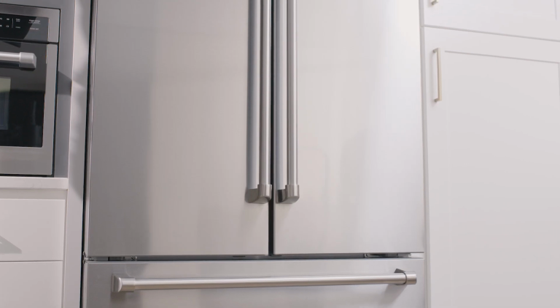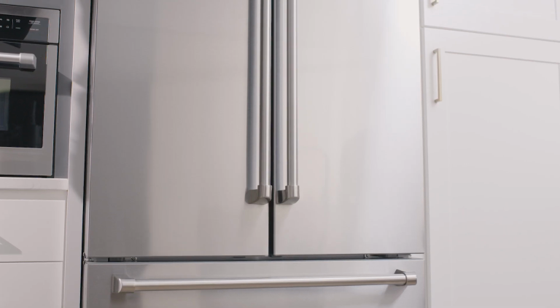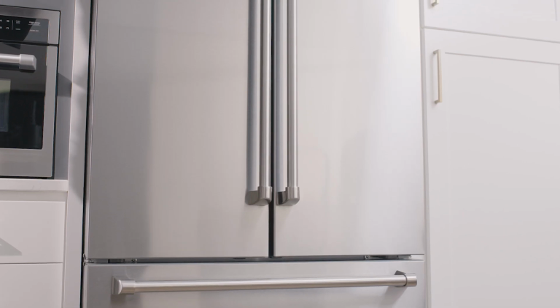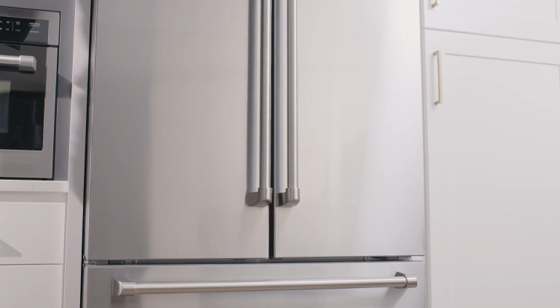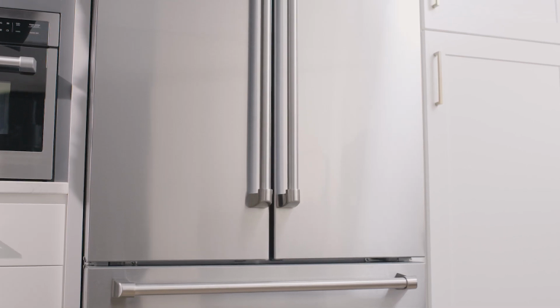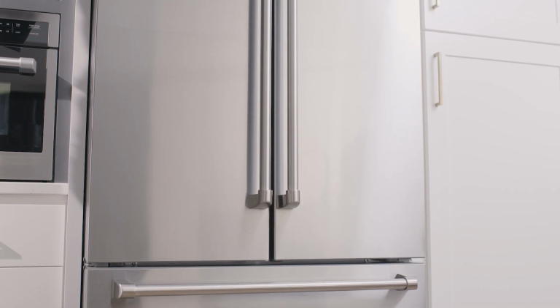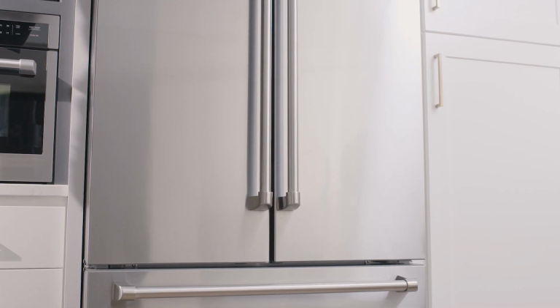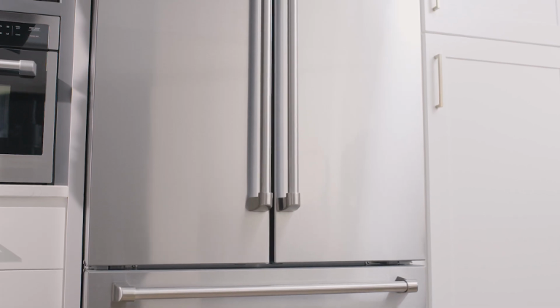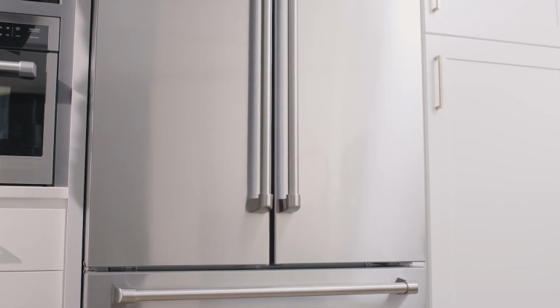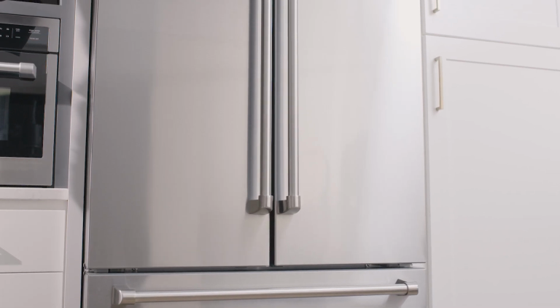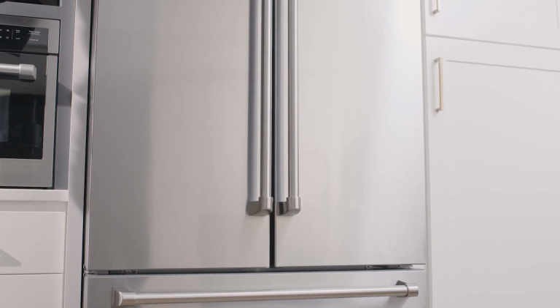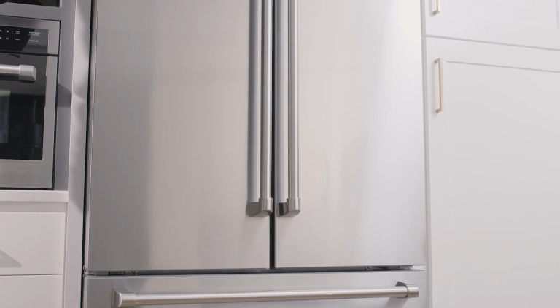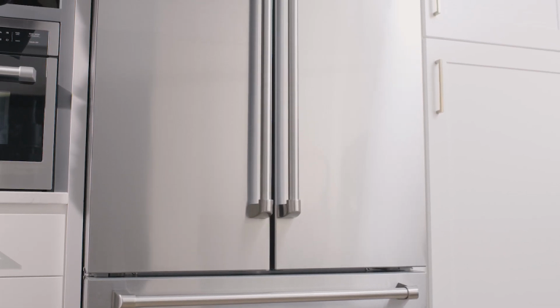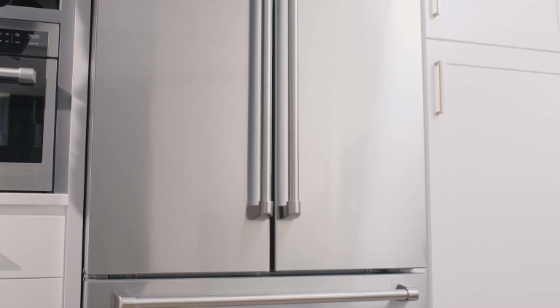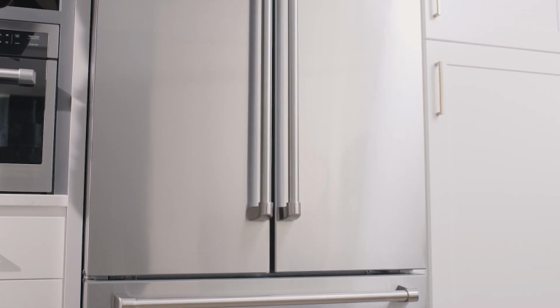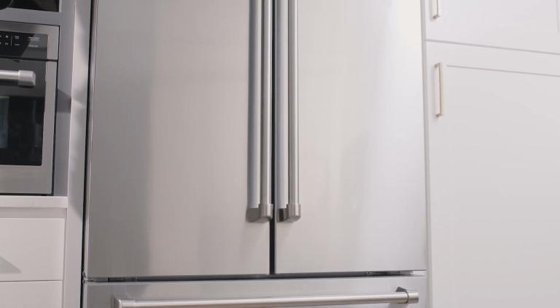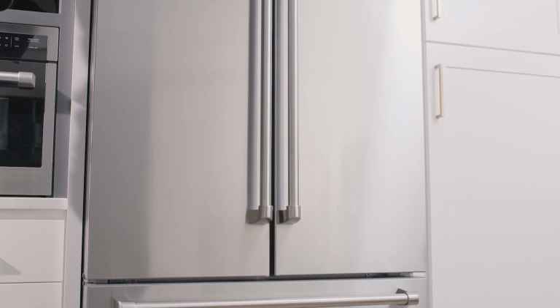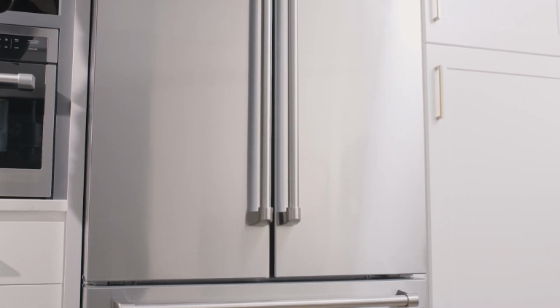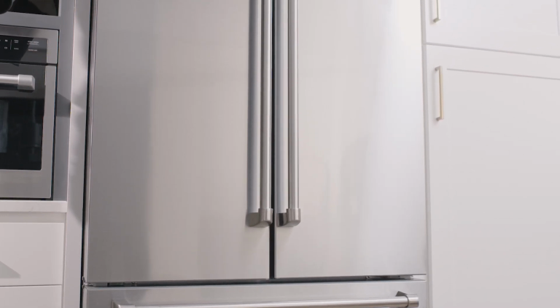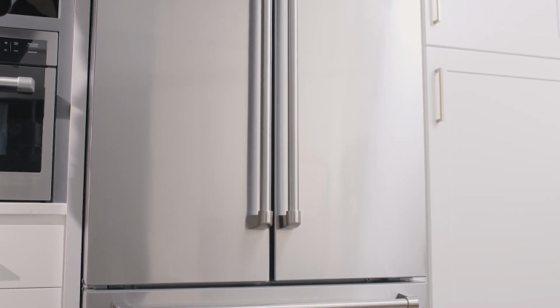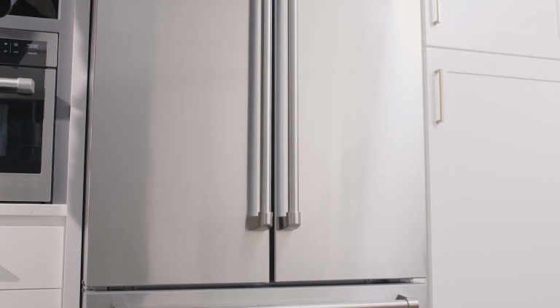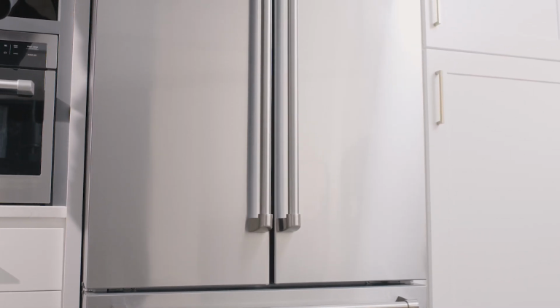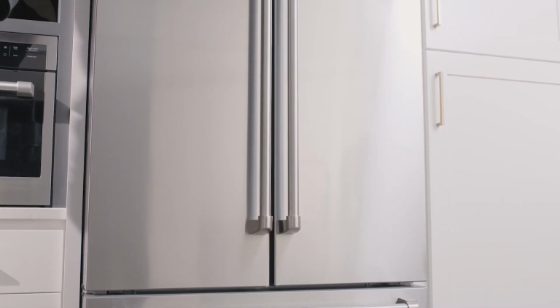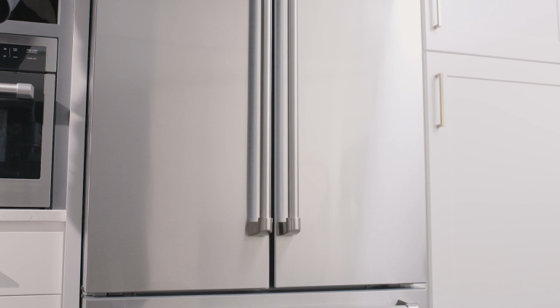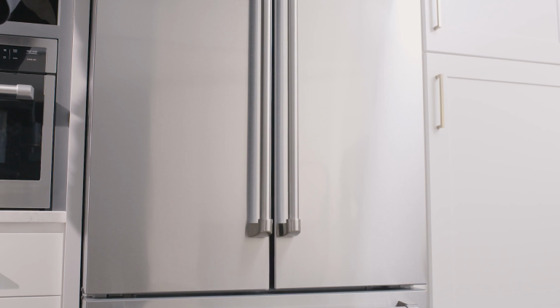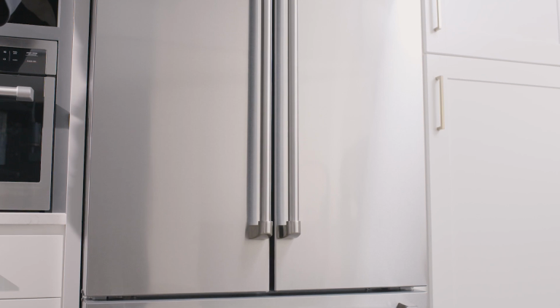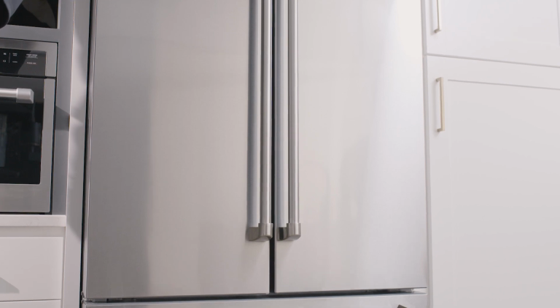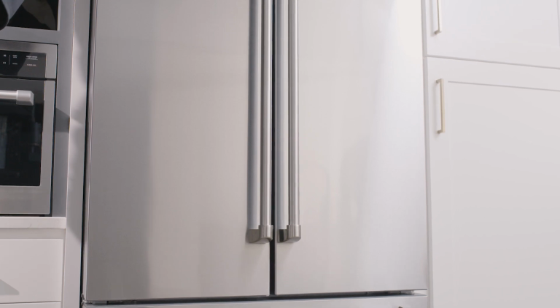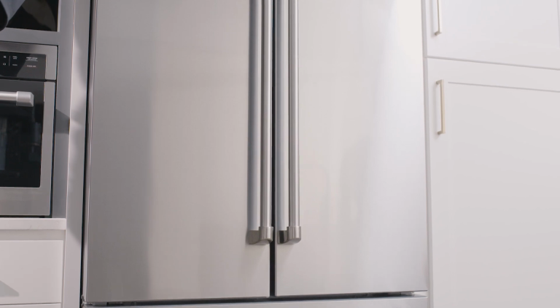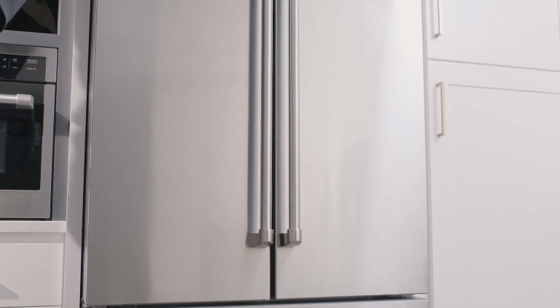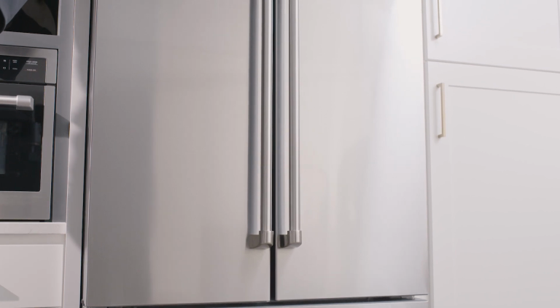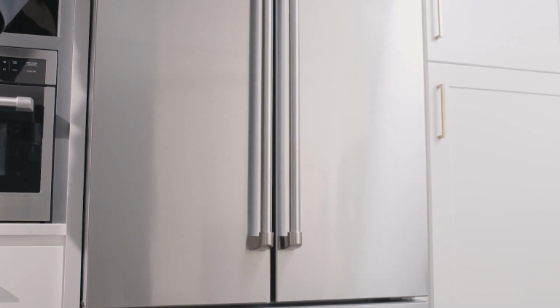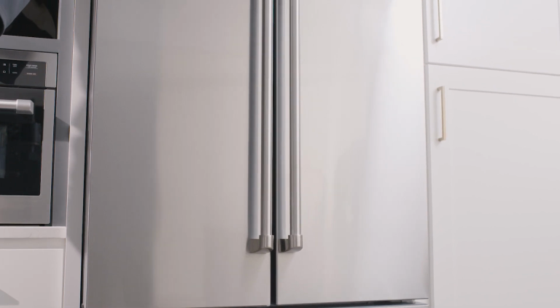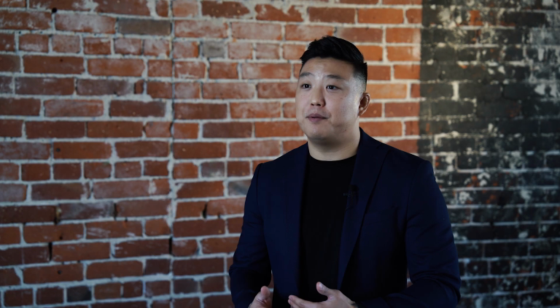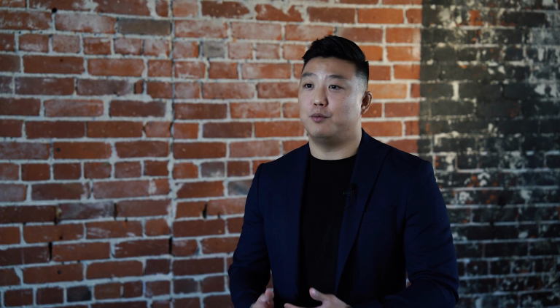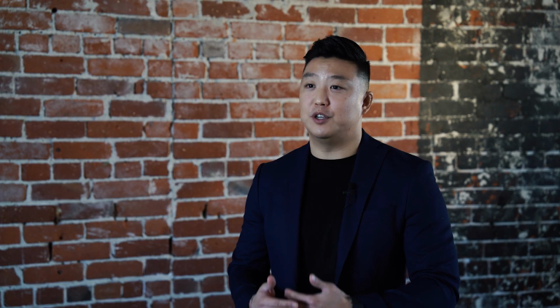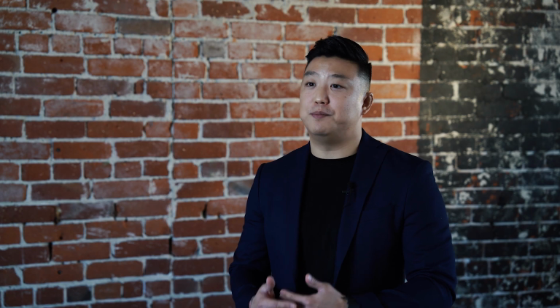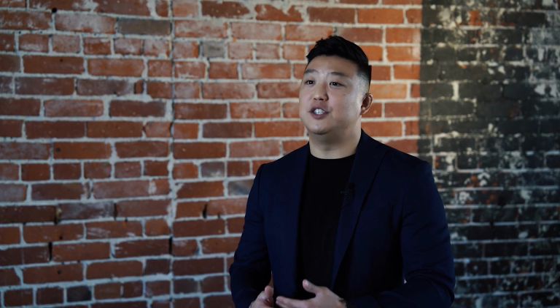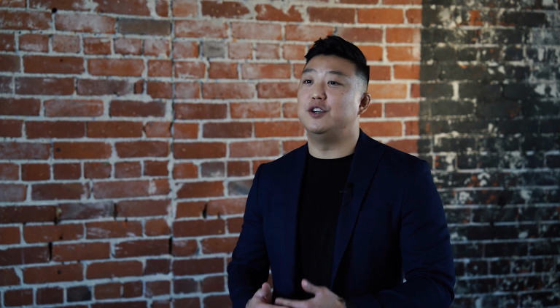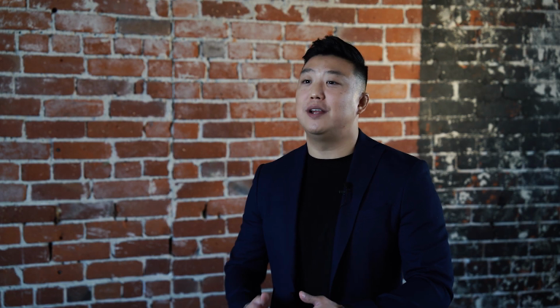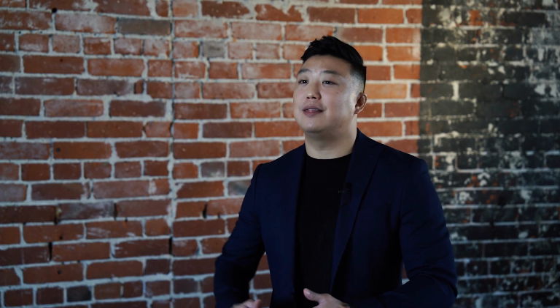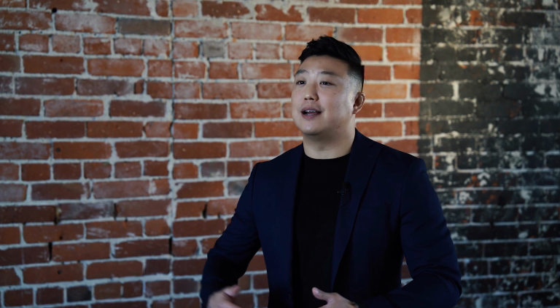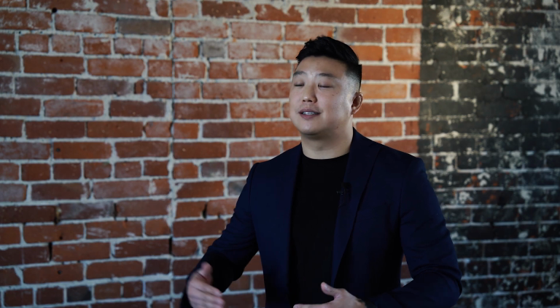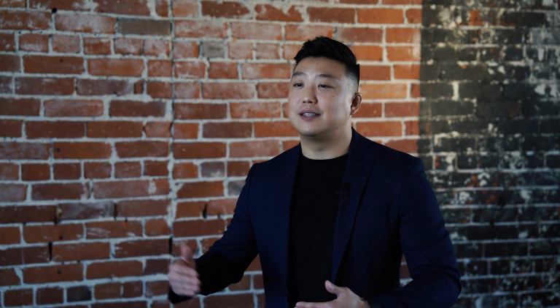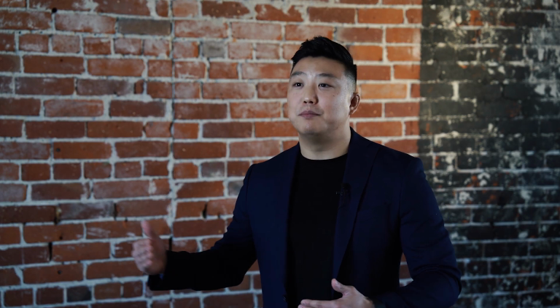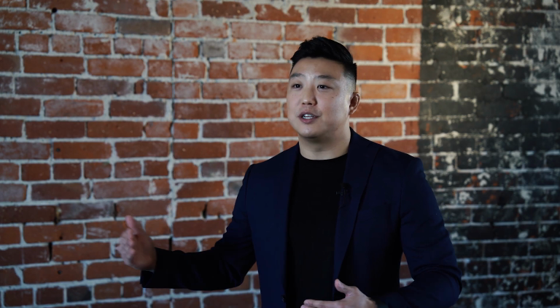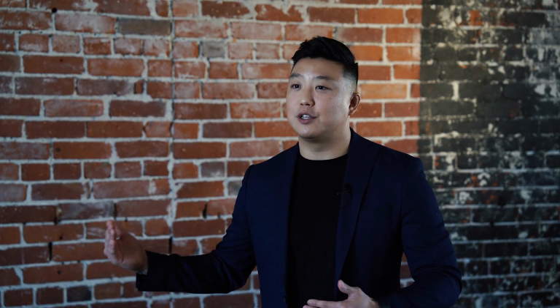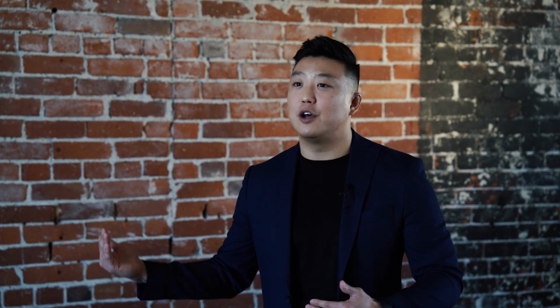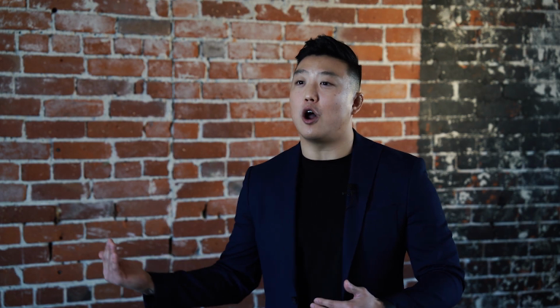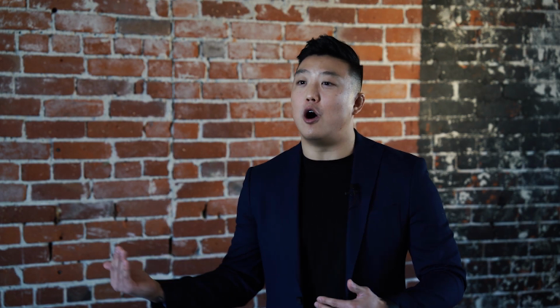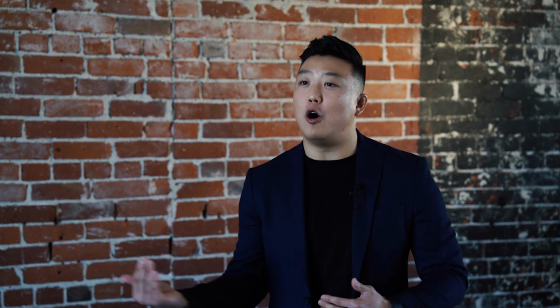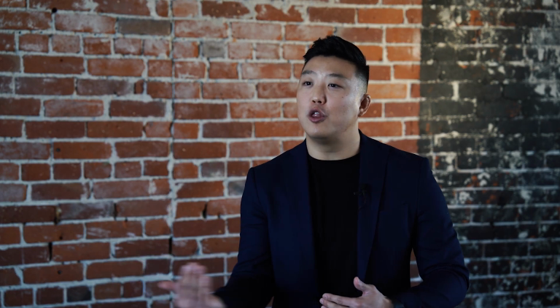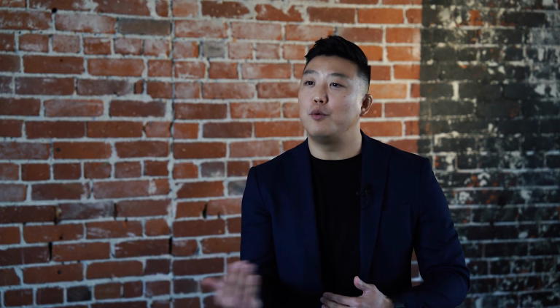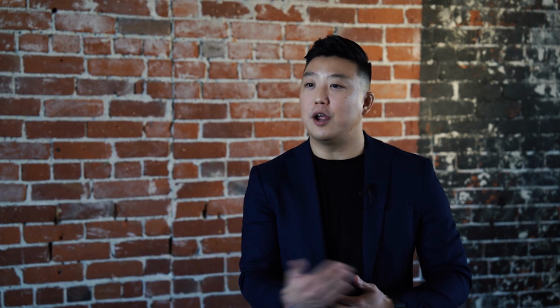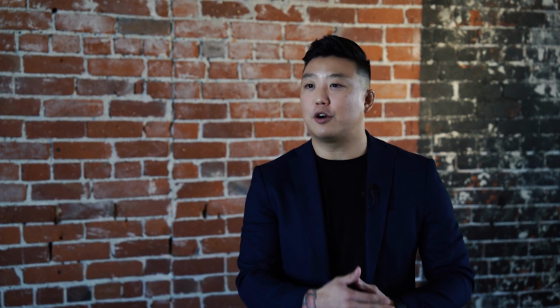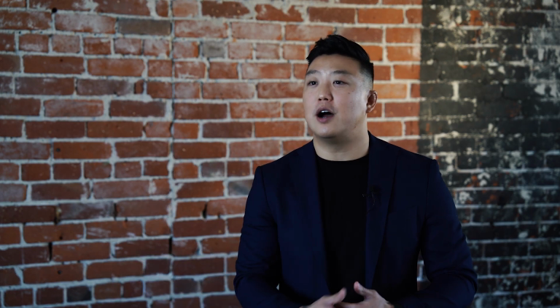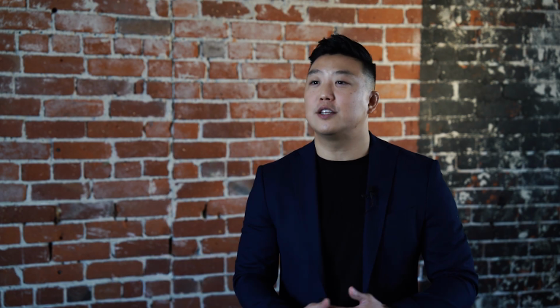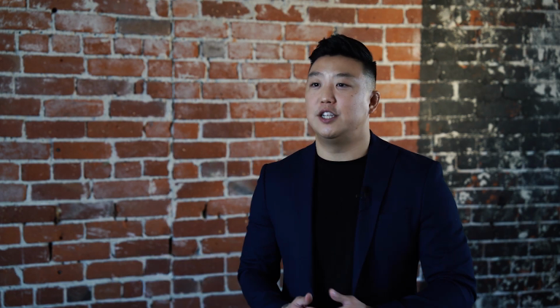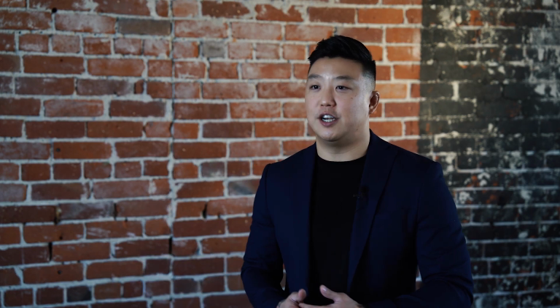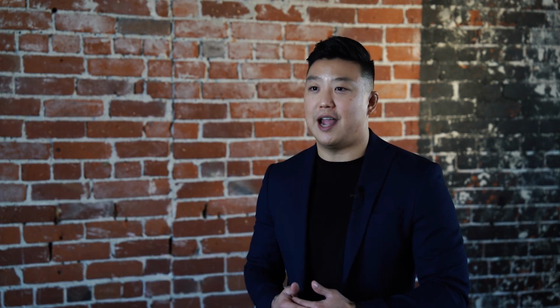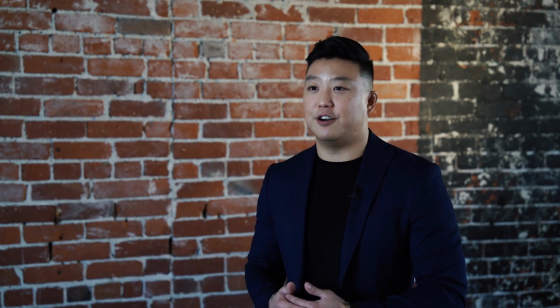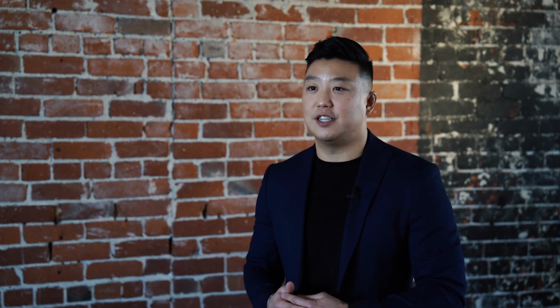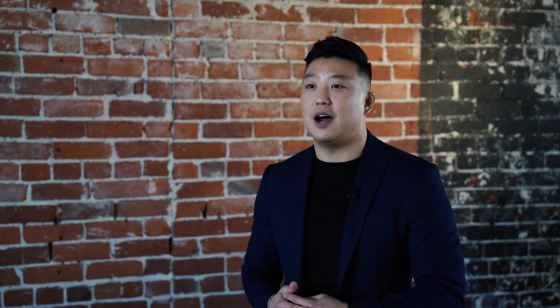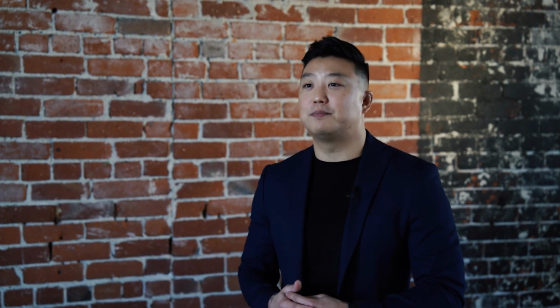Standard depth refrigerators are going to stick out a little bit. This is counter-depth, which means you get that seamless look all the way across to your countertops.